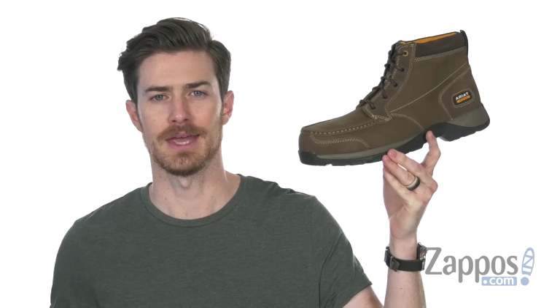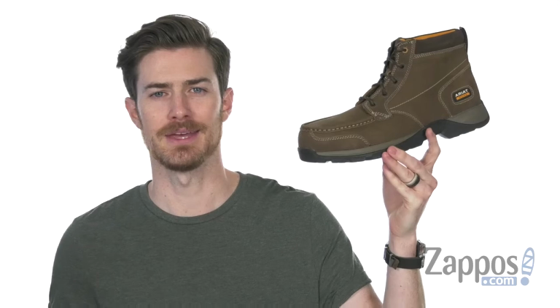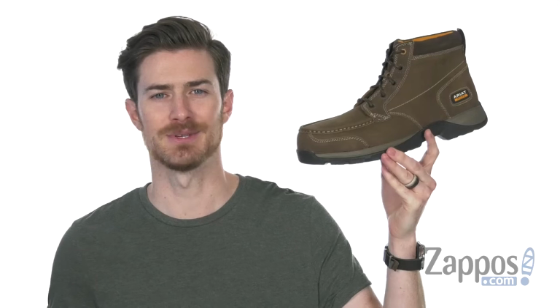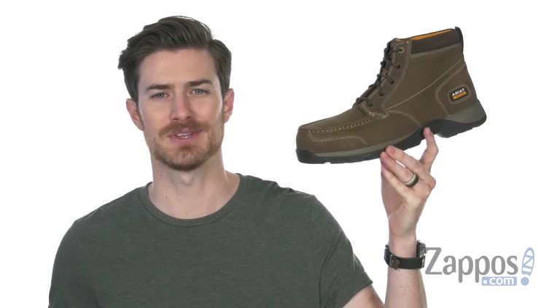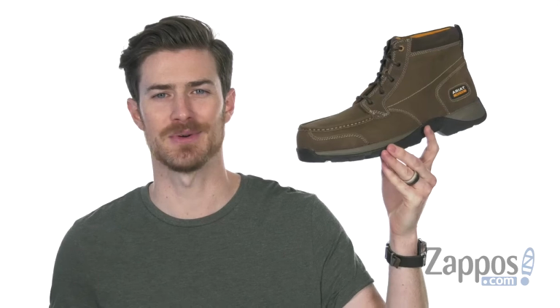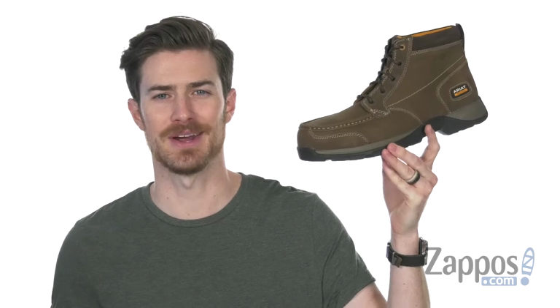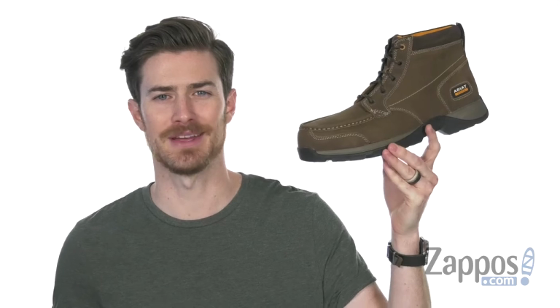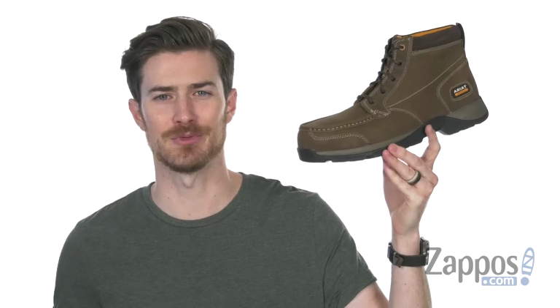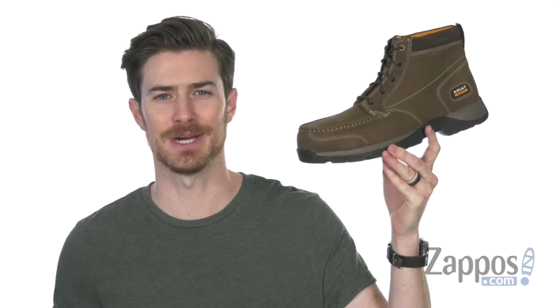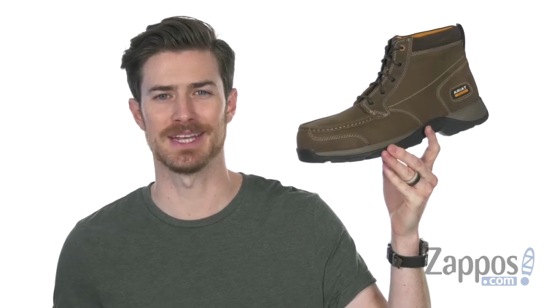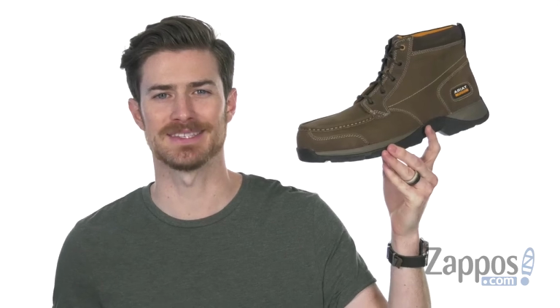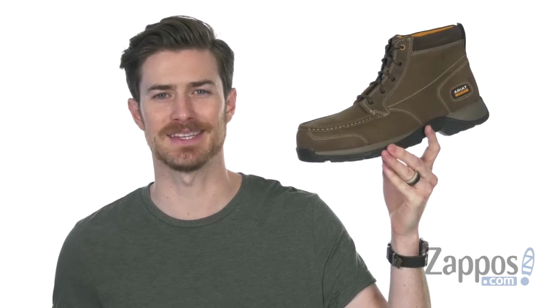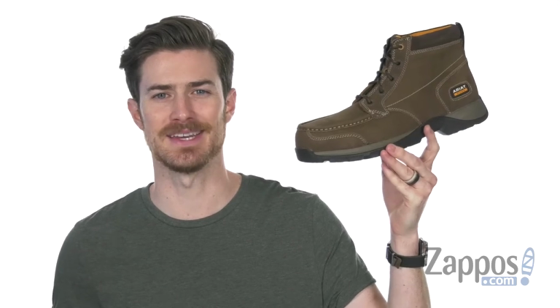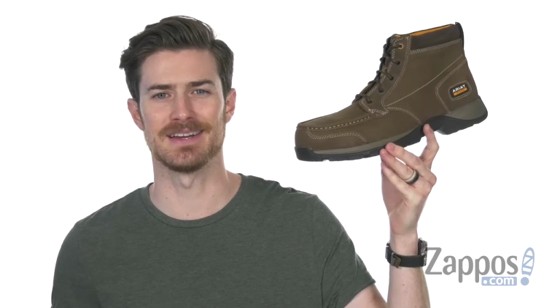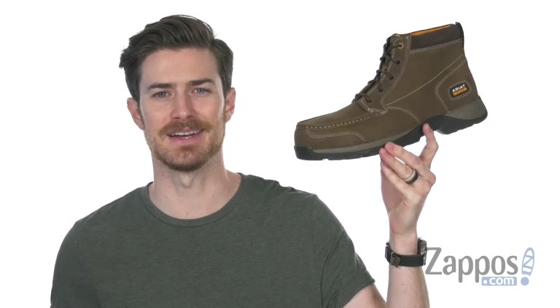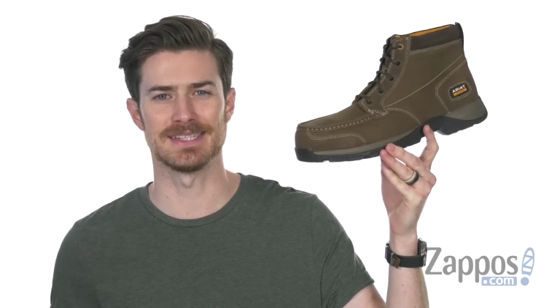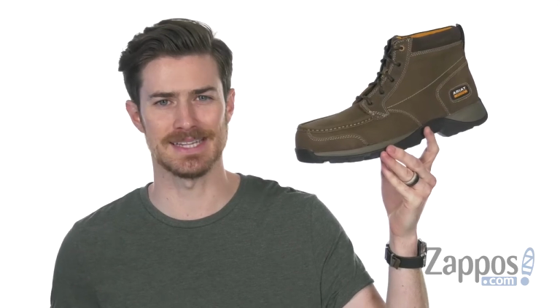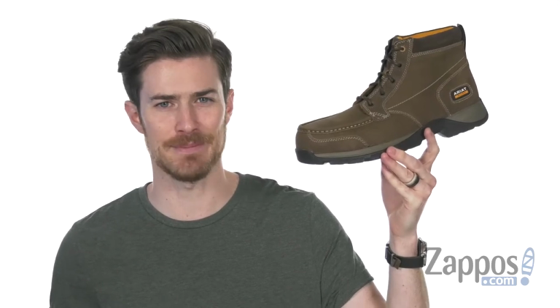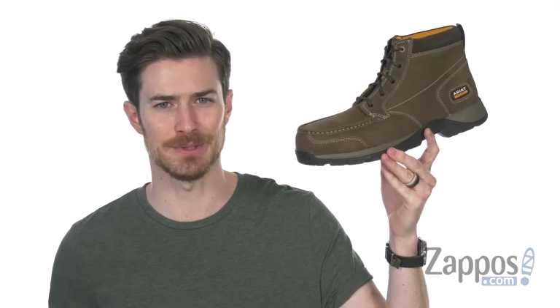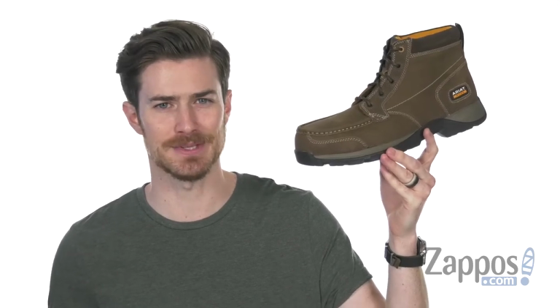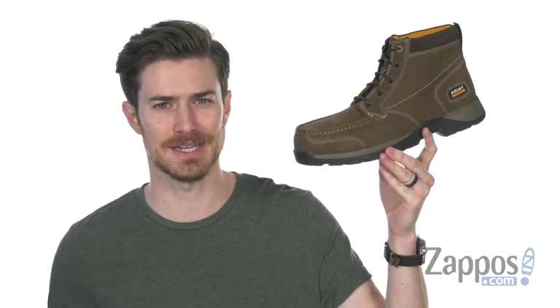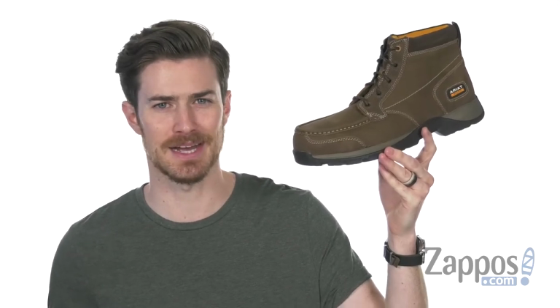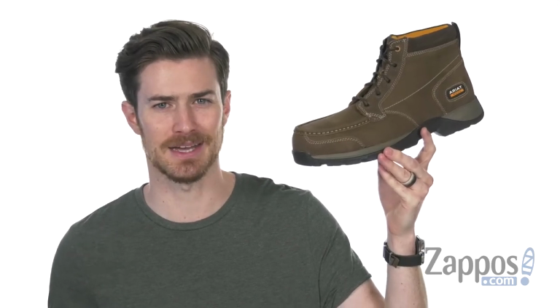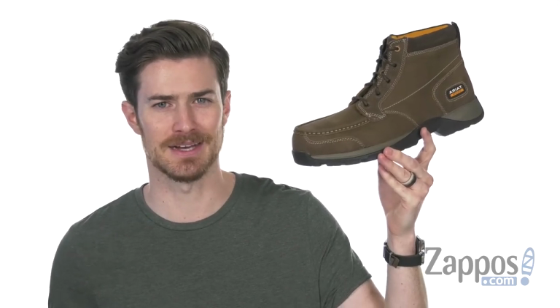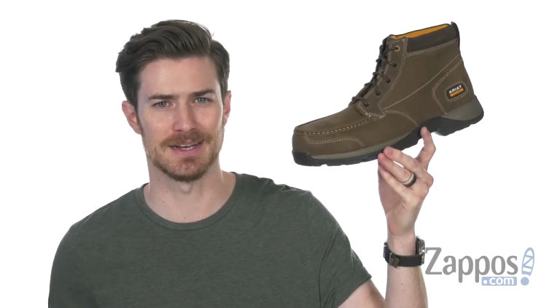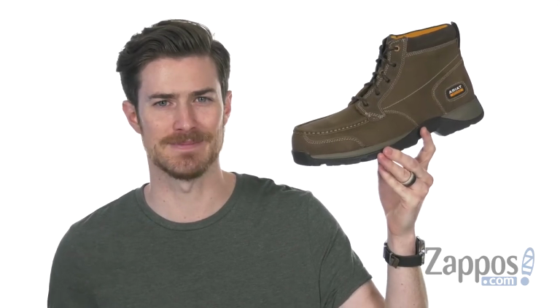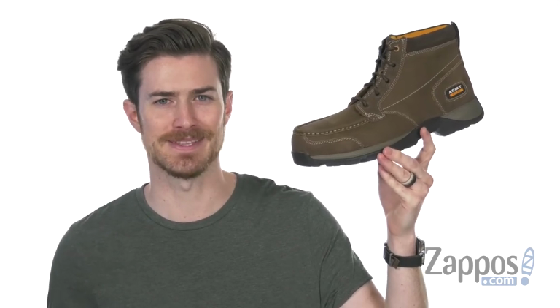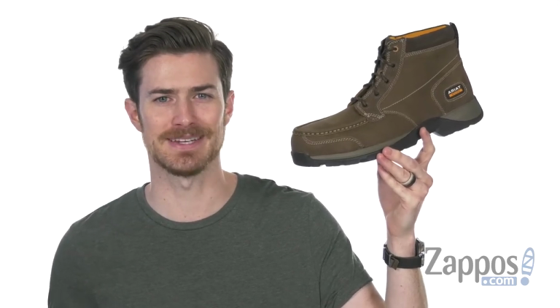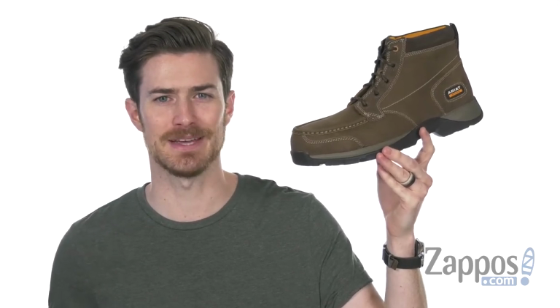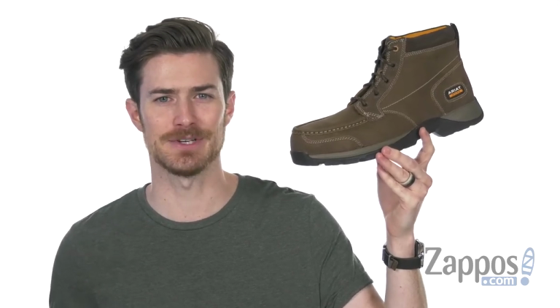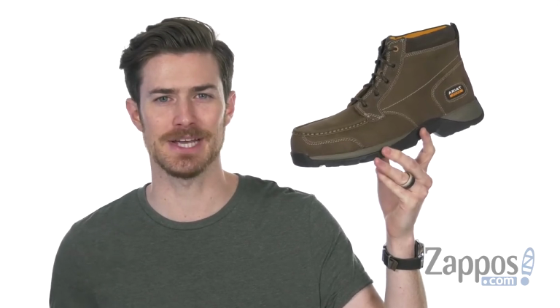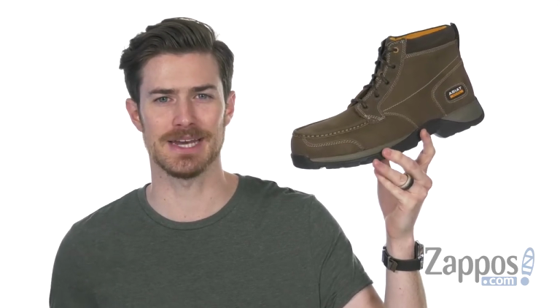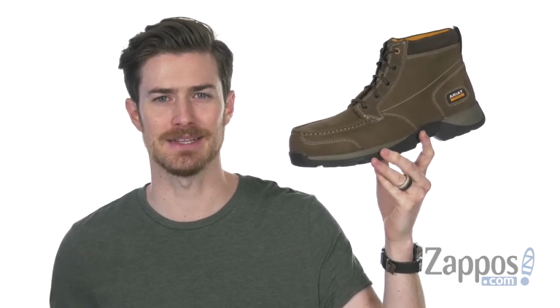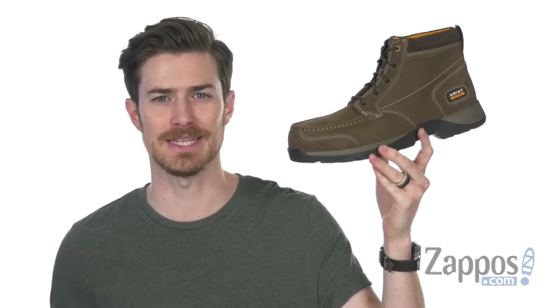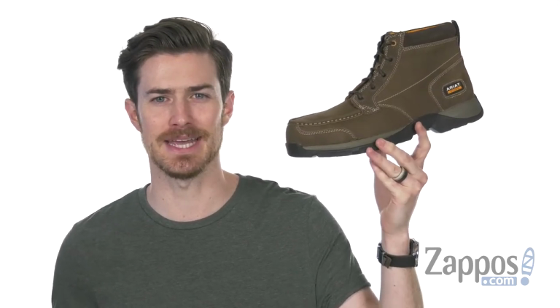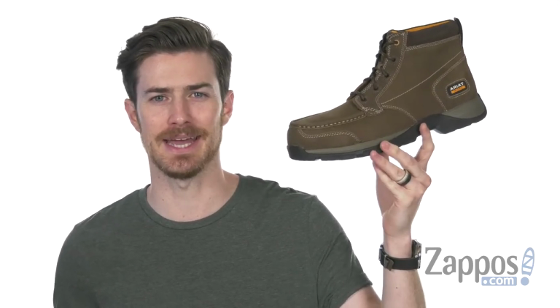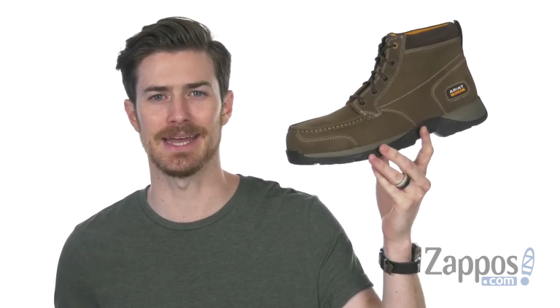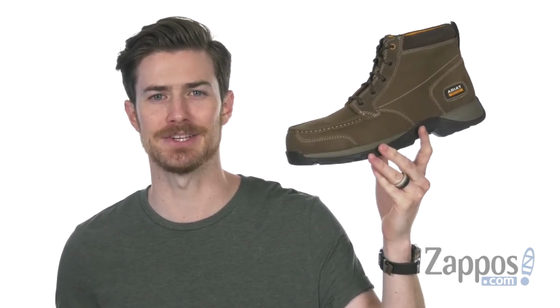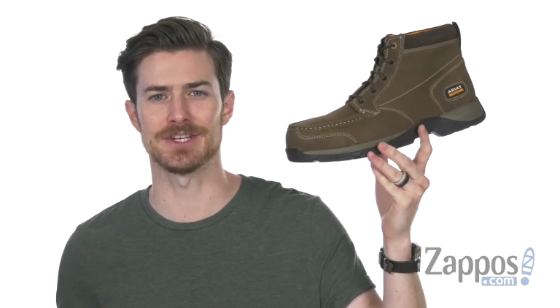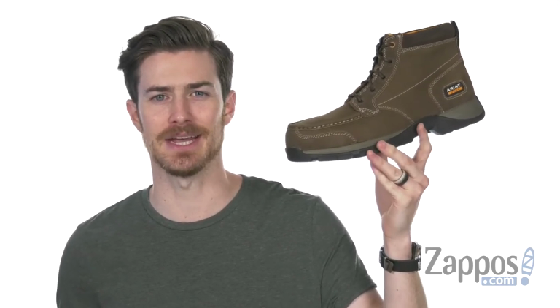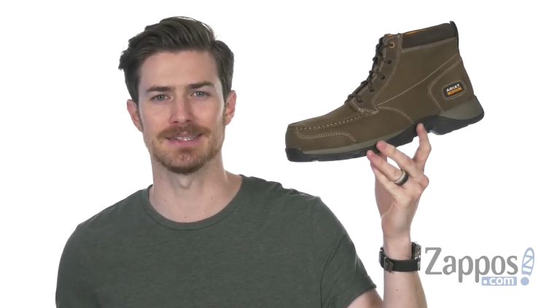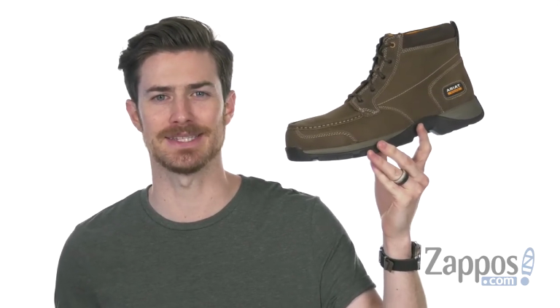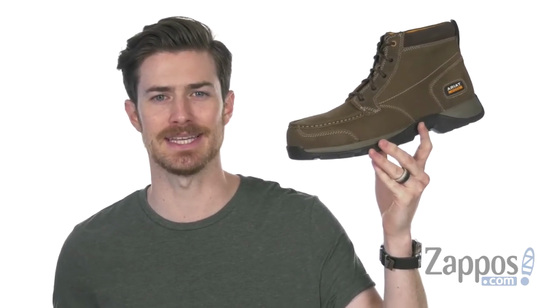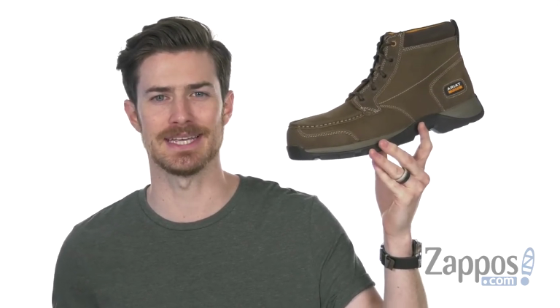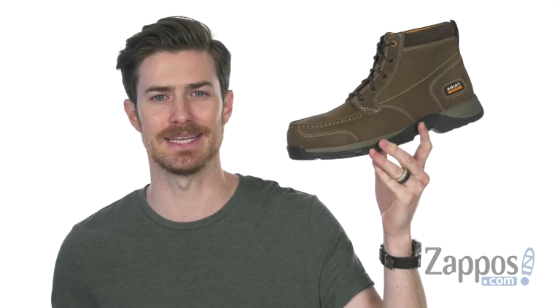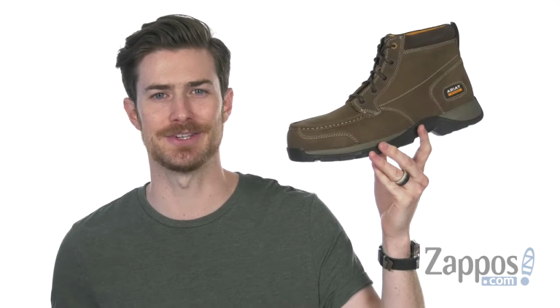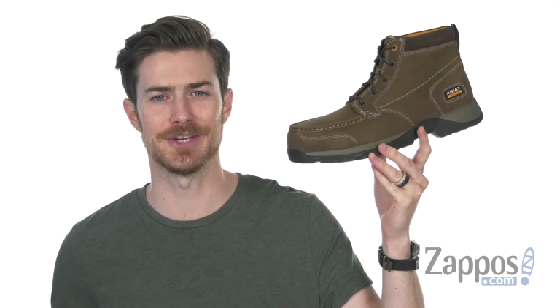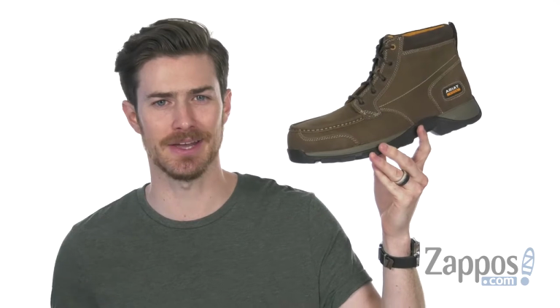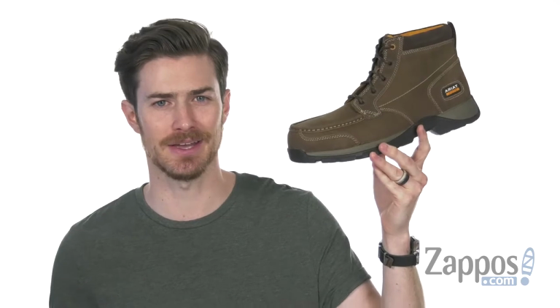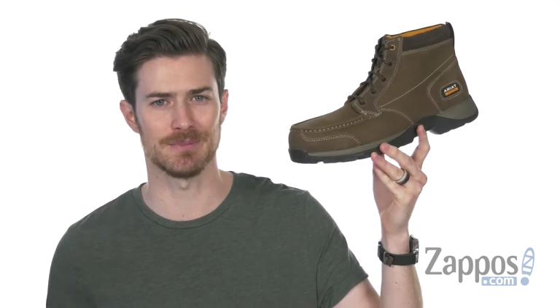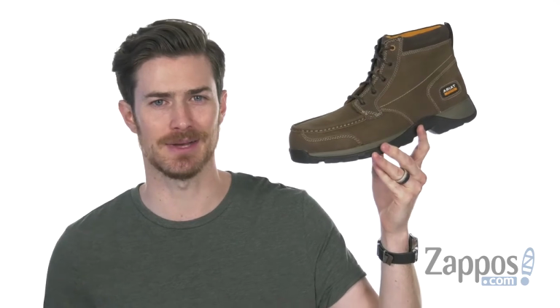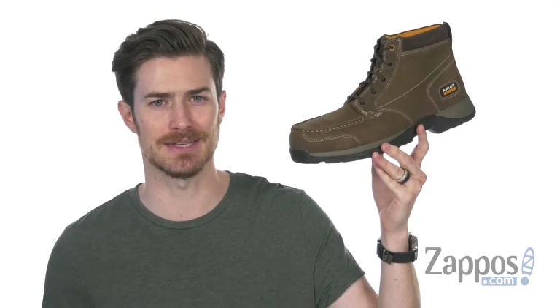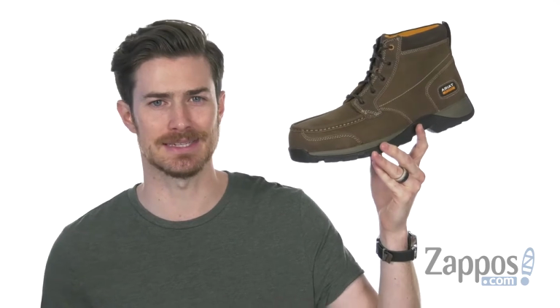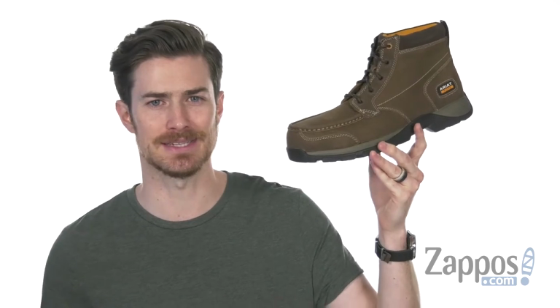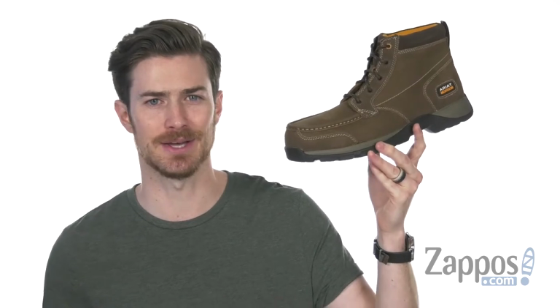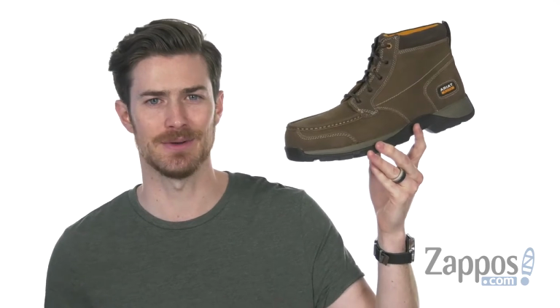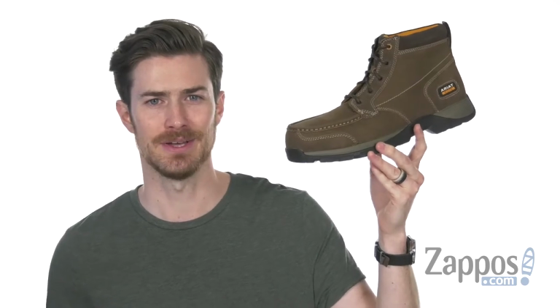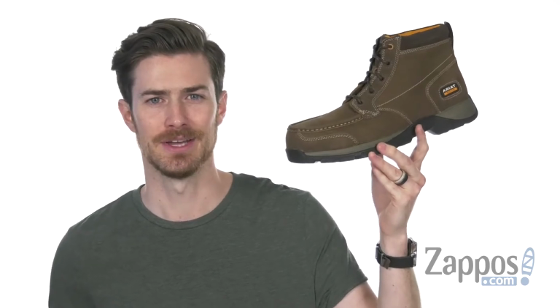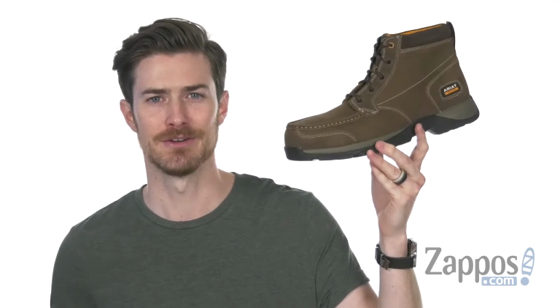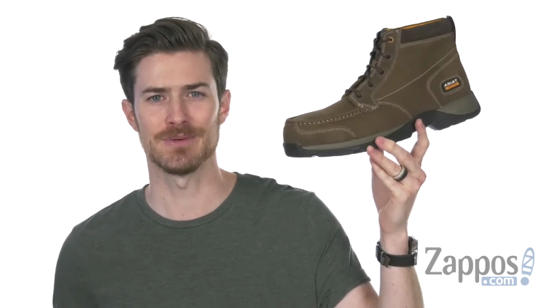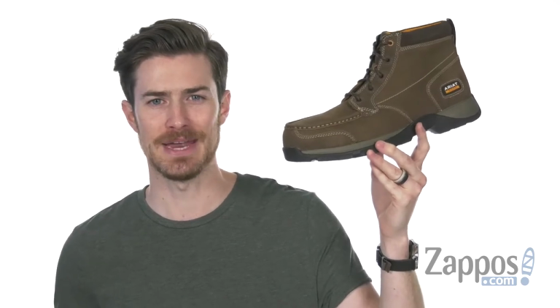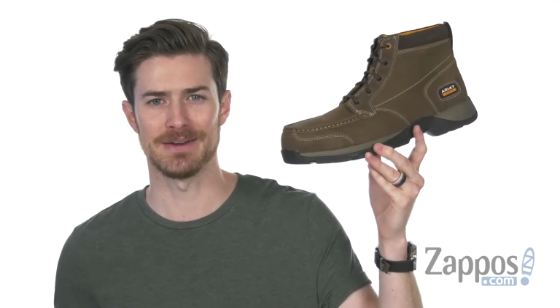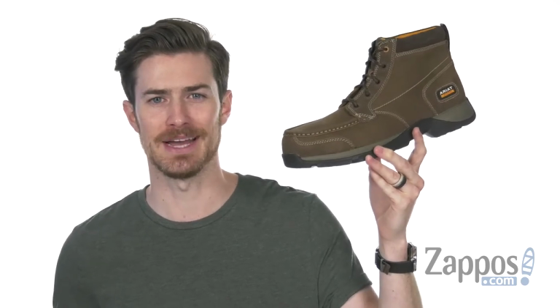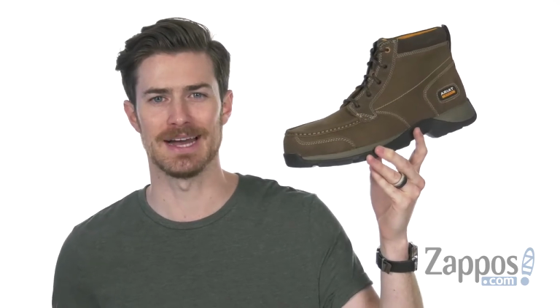Hey, what's going on everybody? It's Clayton here at zappos.com. Today we're checking out the Edge LTE Chukka Composite Toe from Aerial.